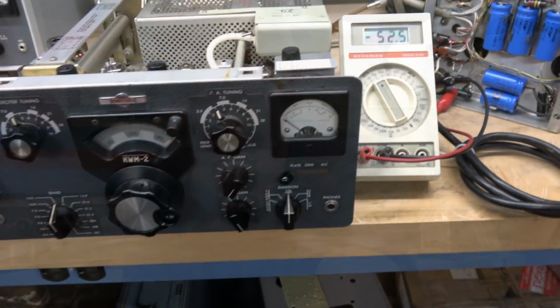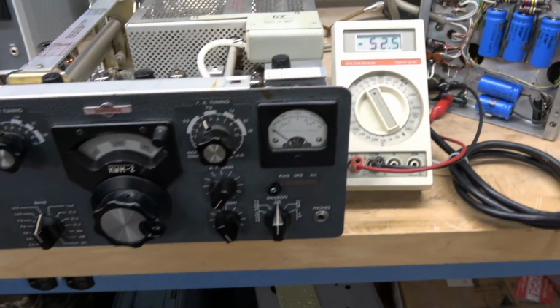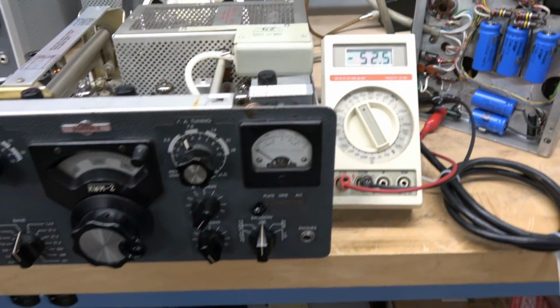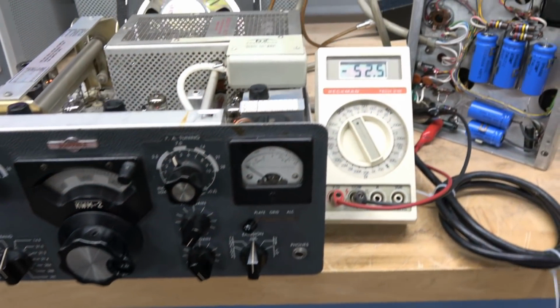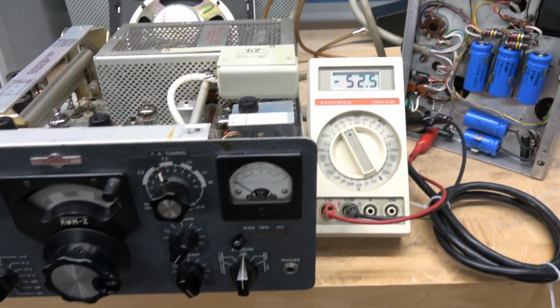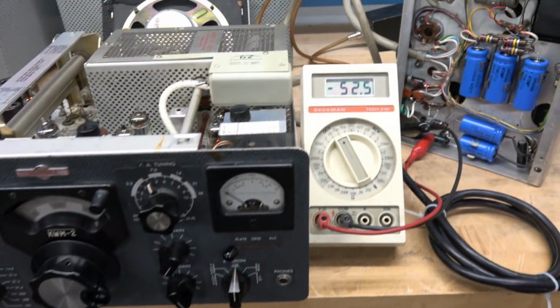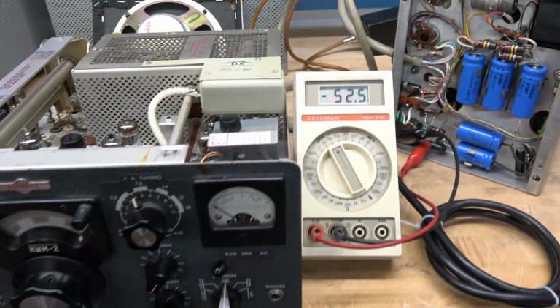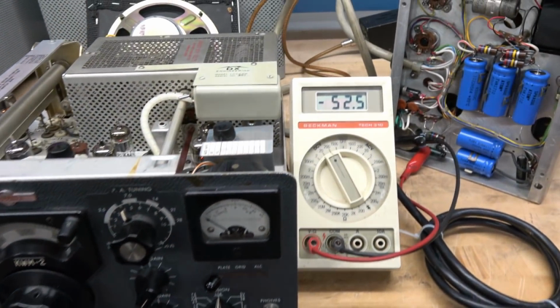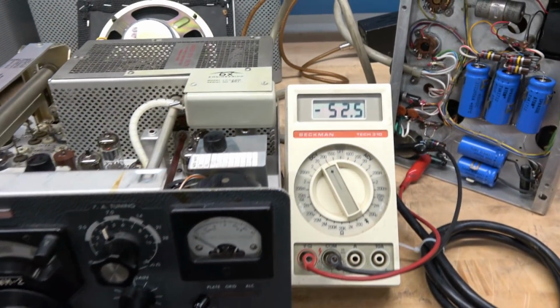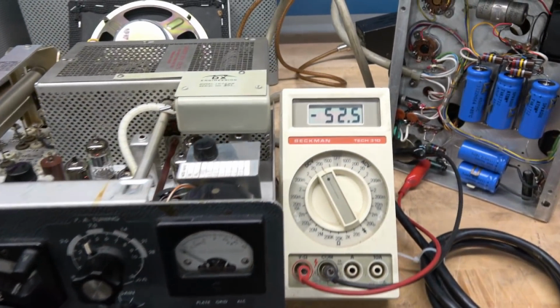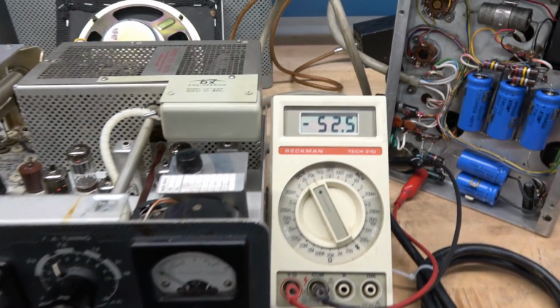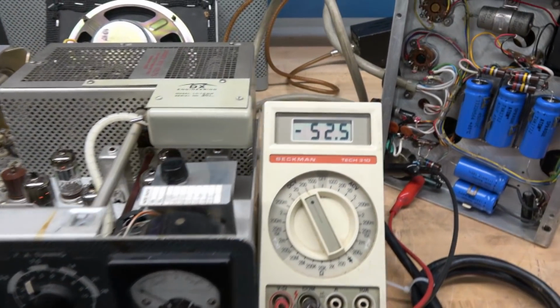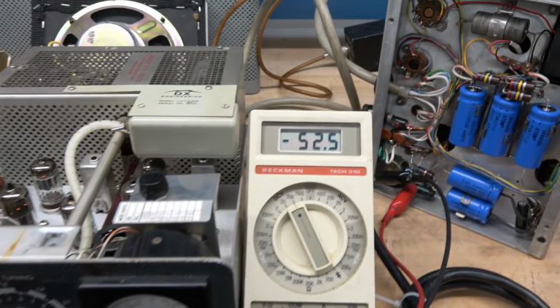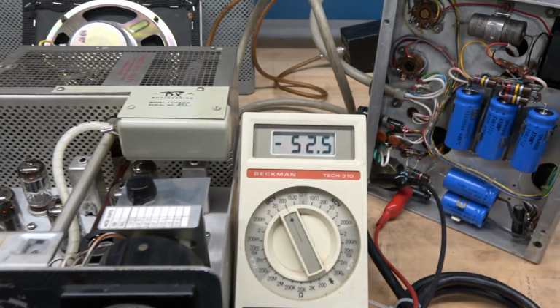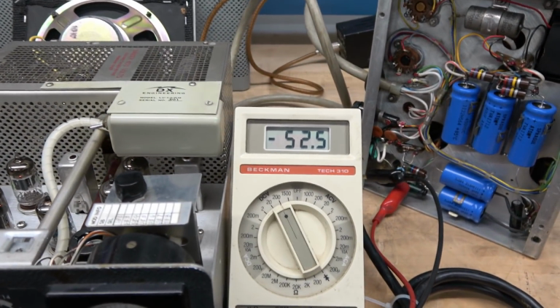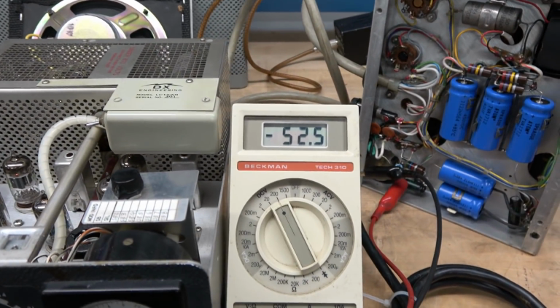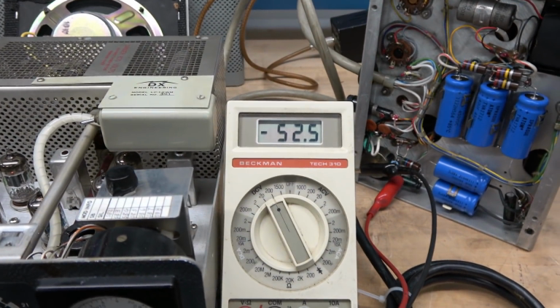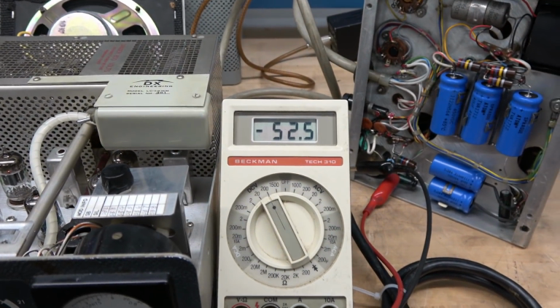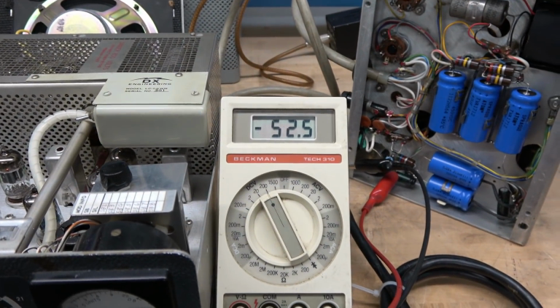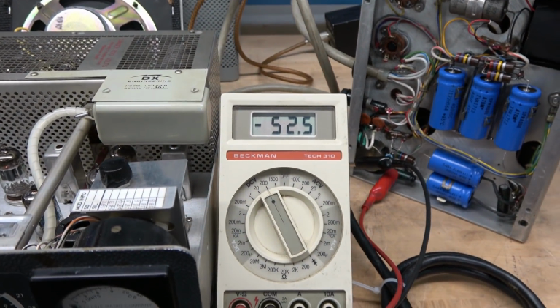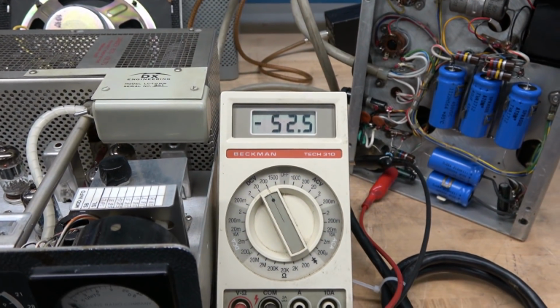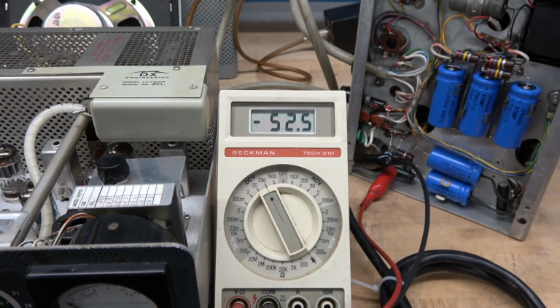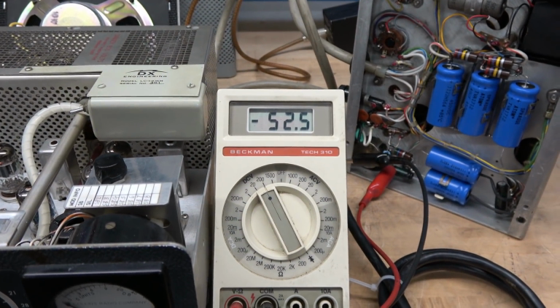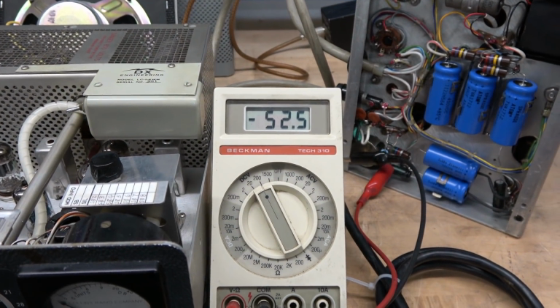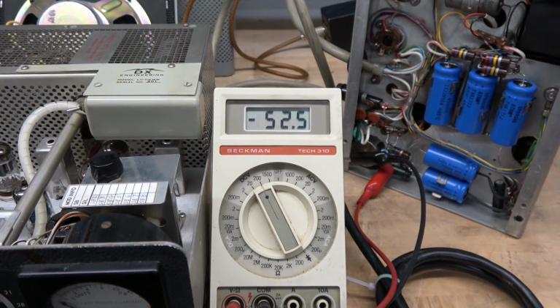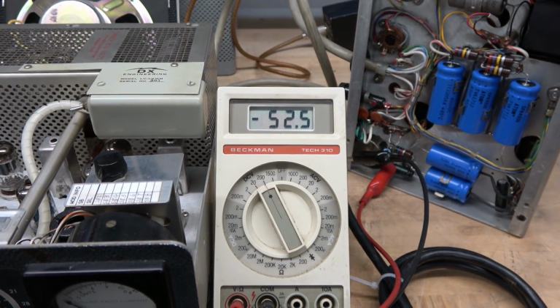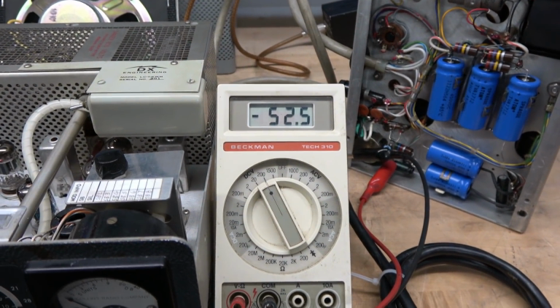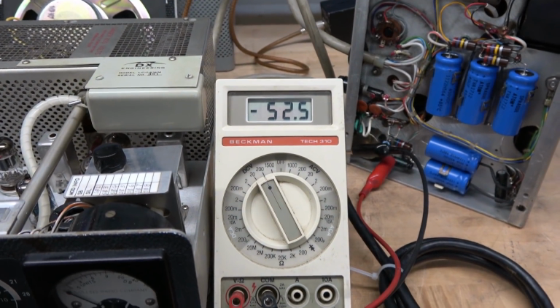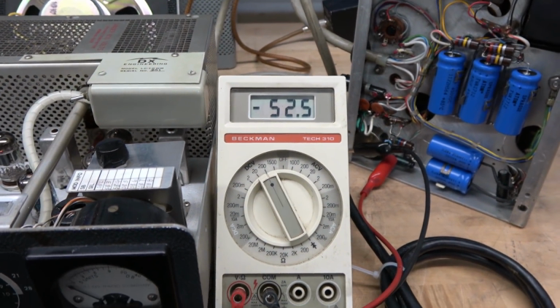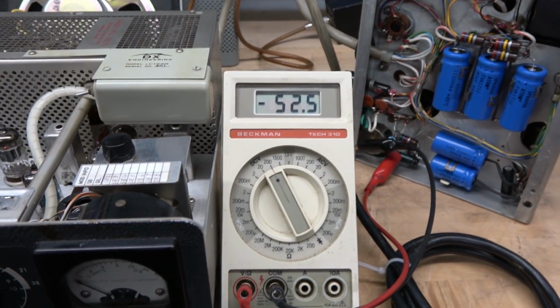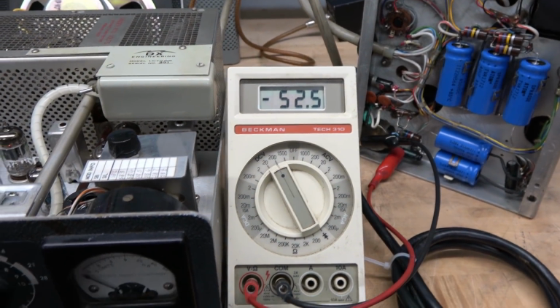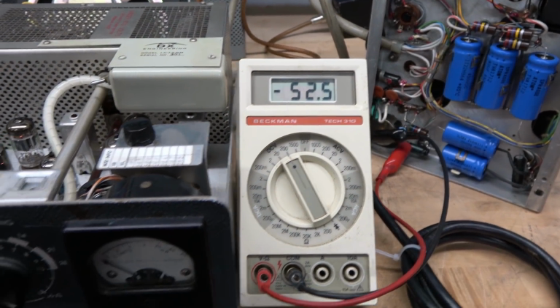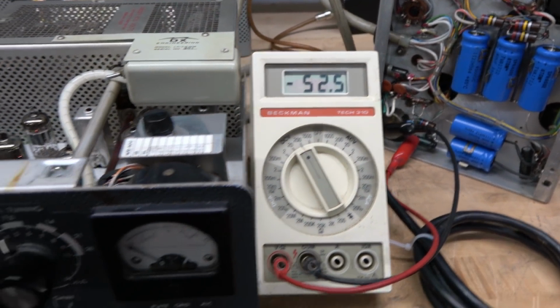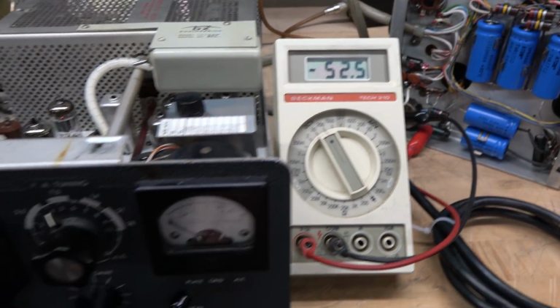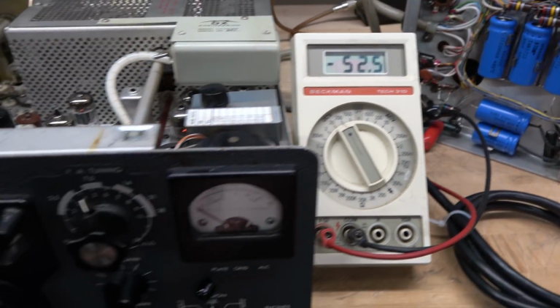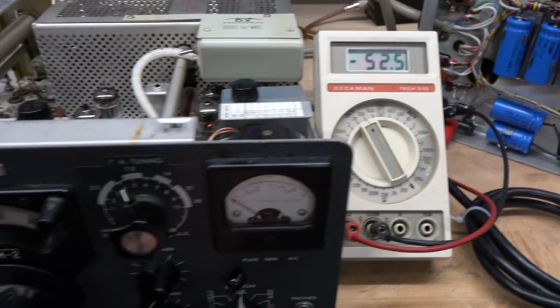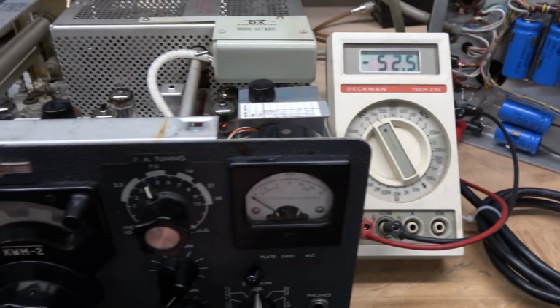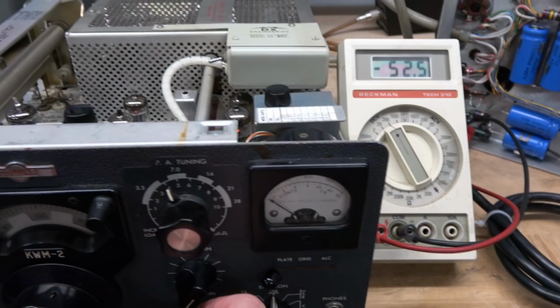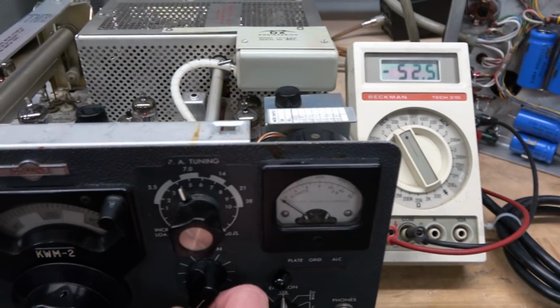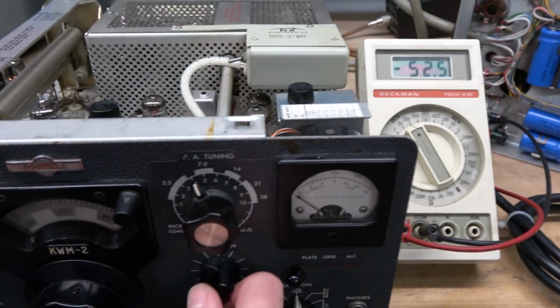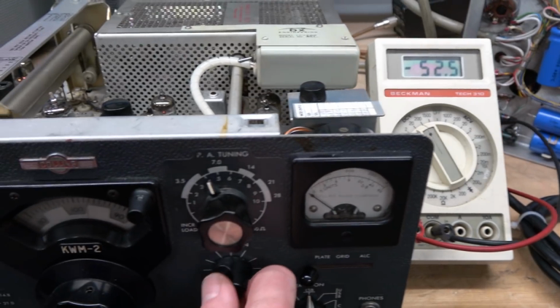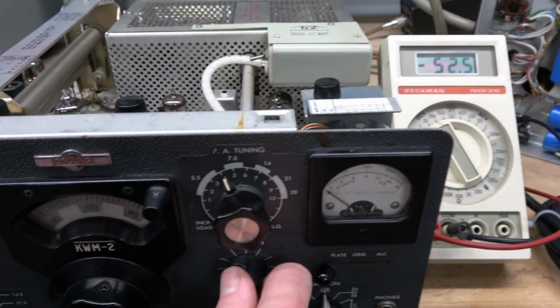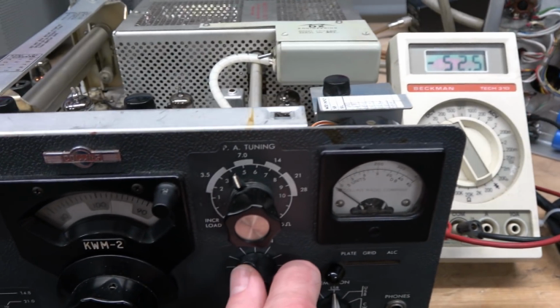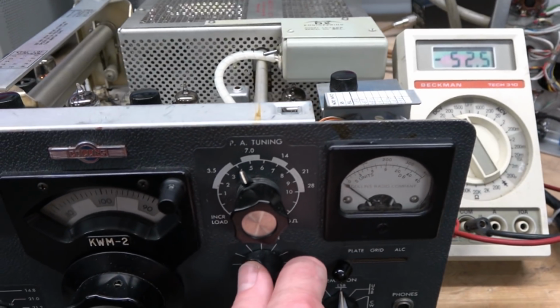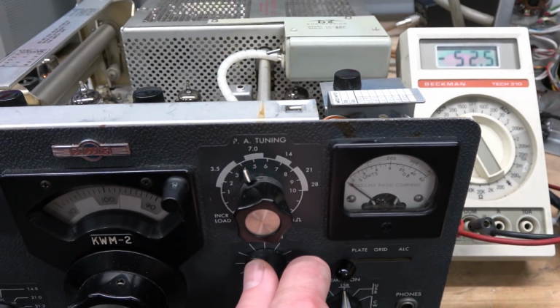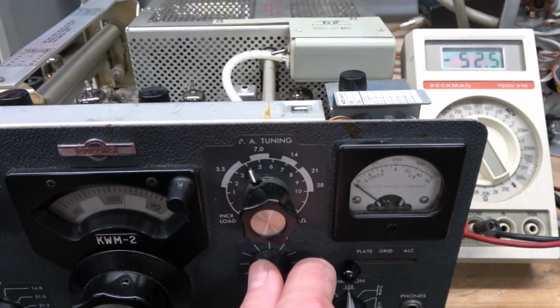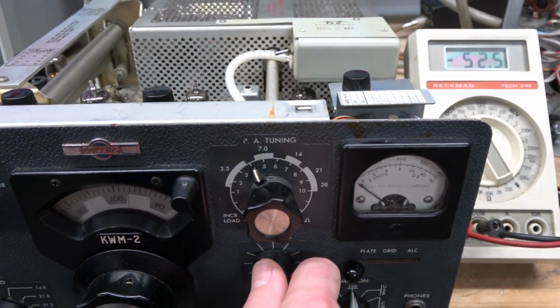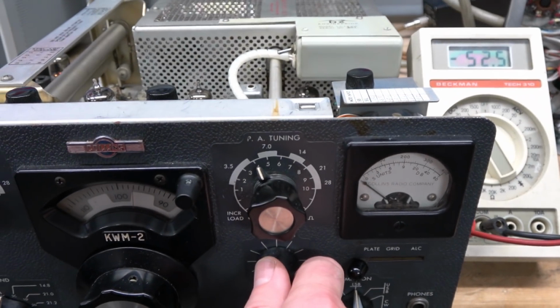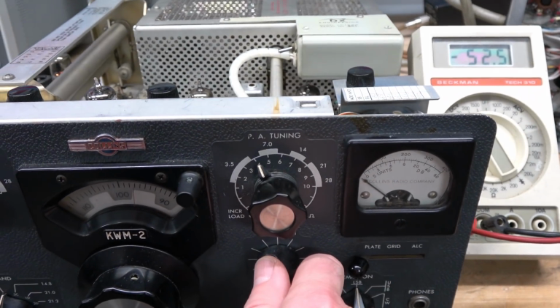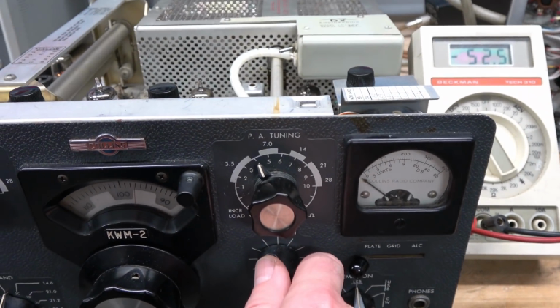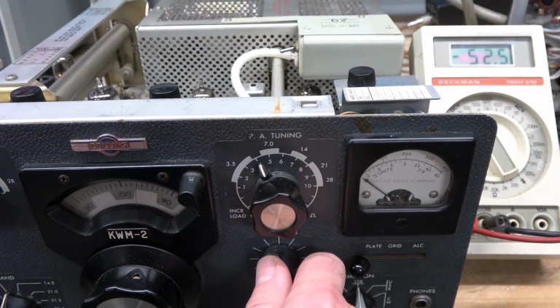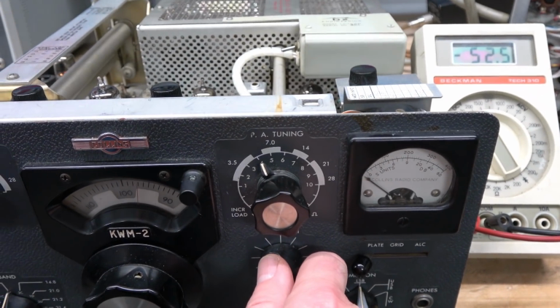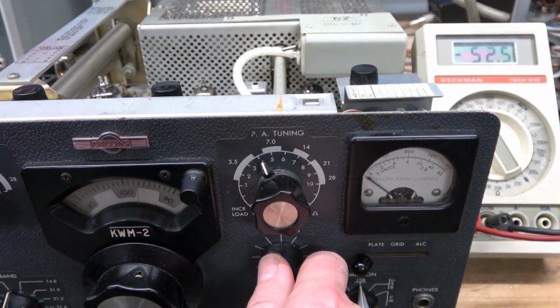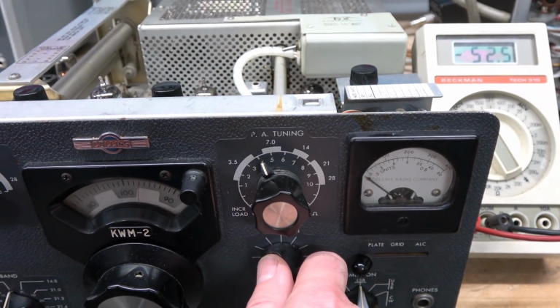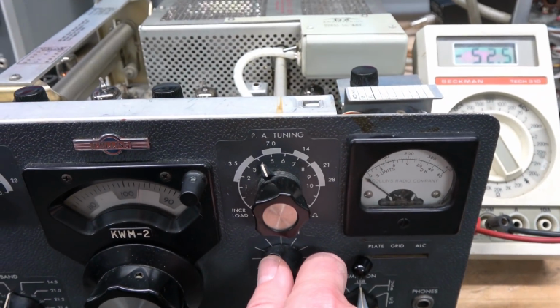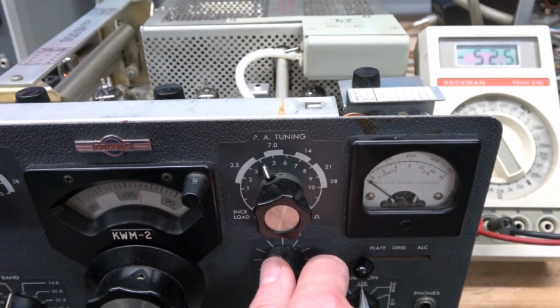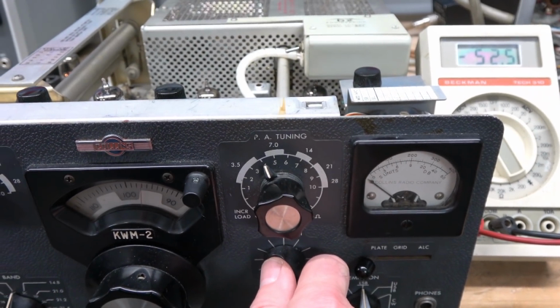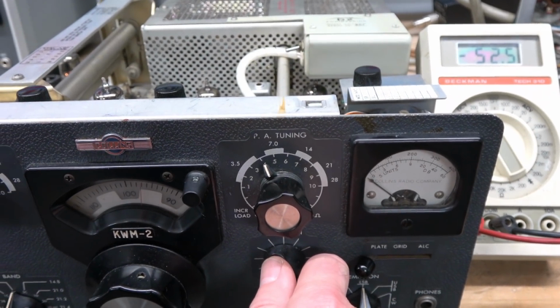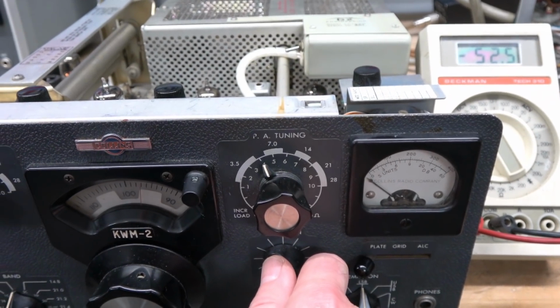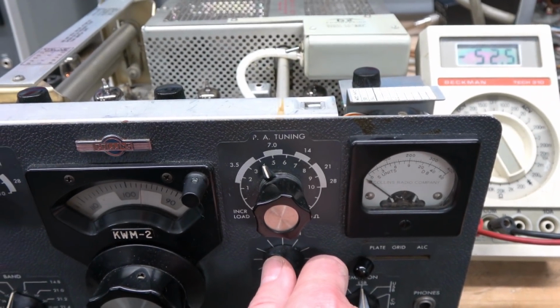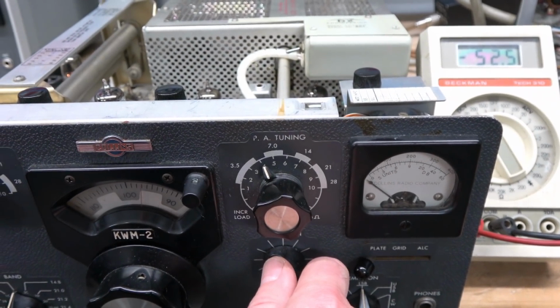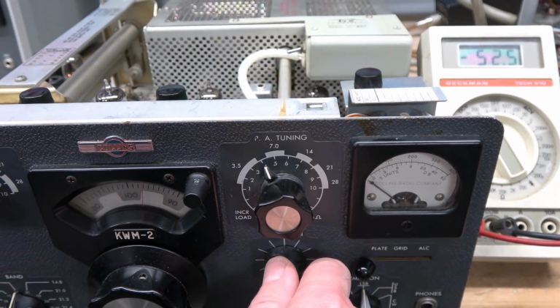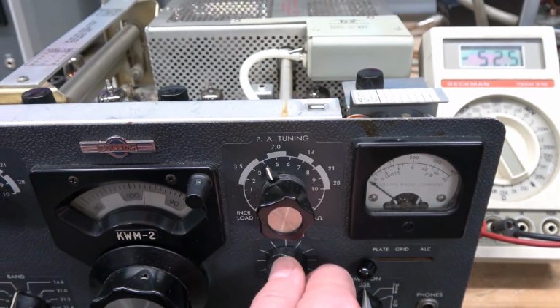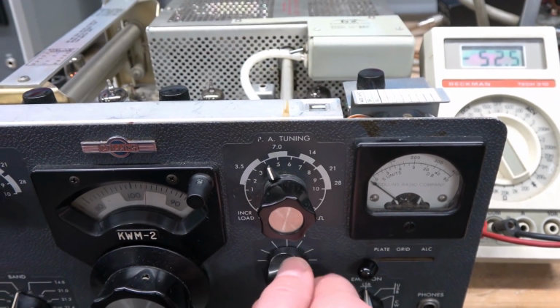Next up: why is my negative bias so low? And why, when I turn up the AF gain, does it do this? Tune in.